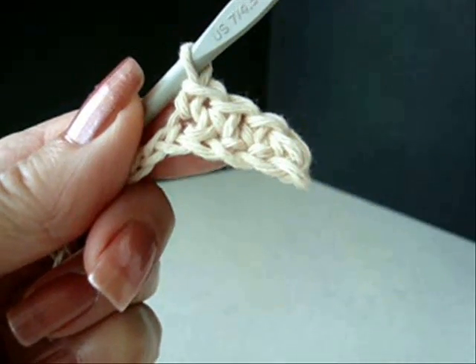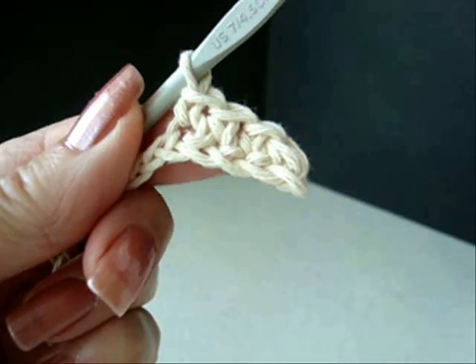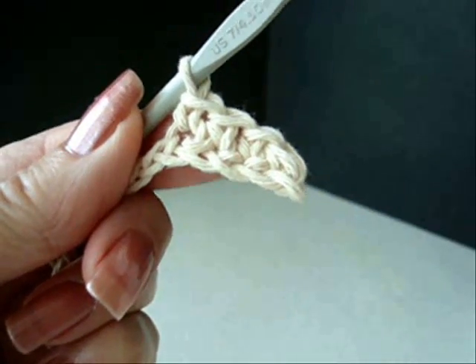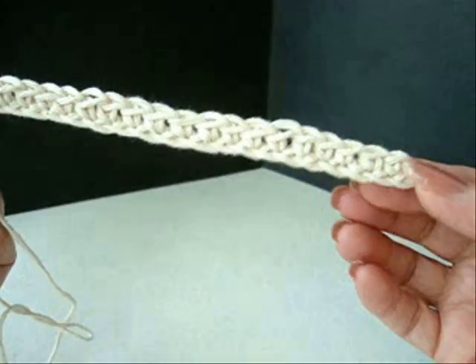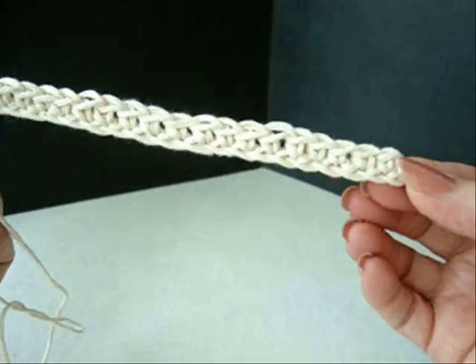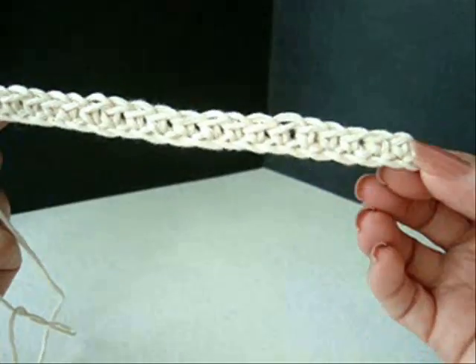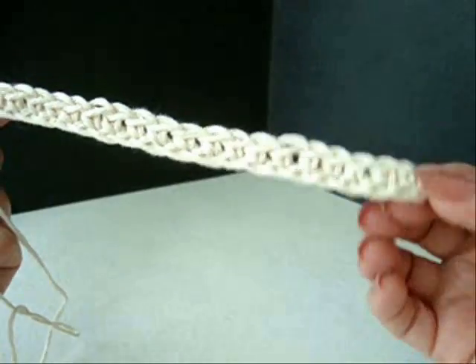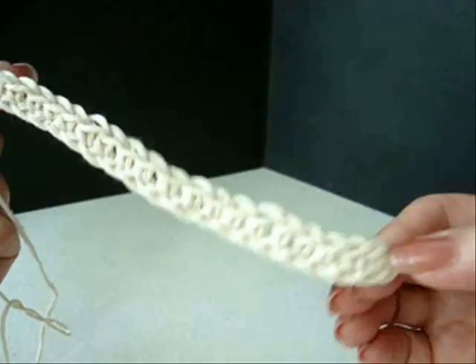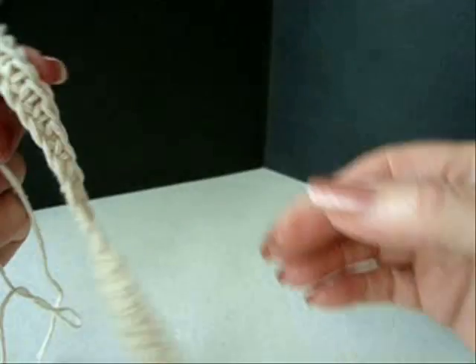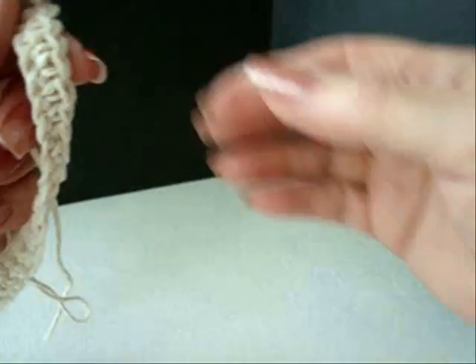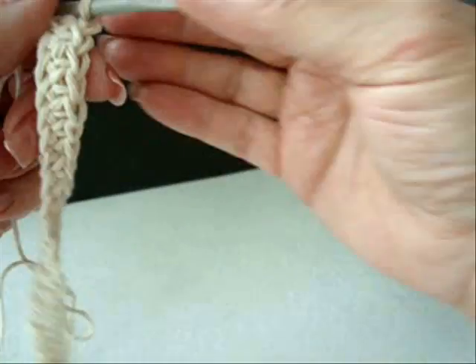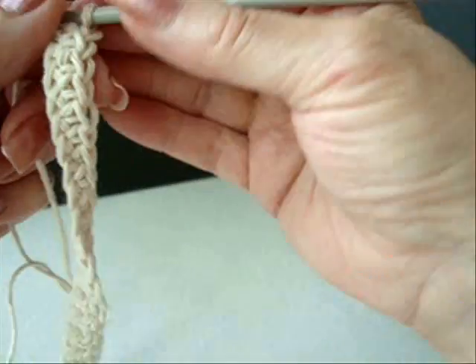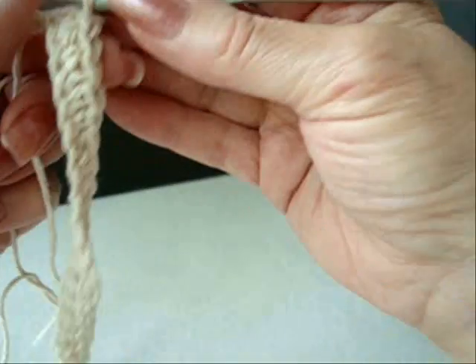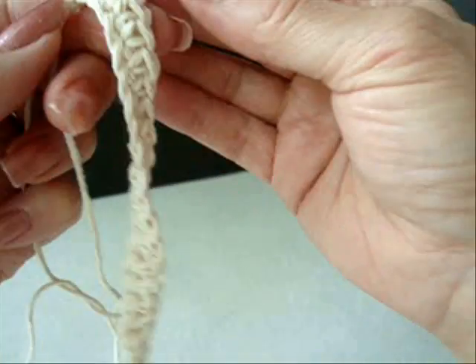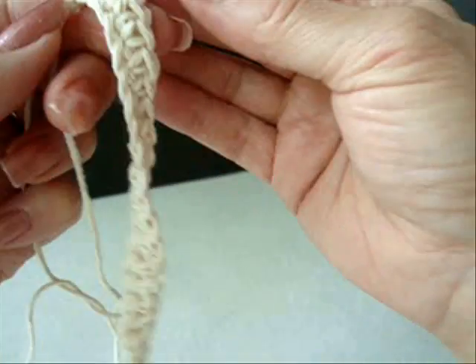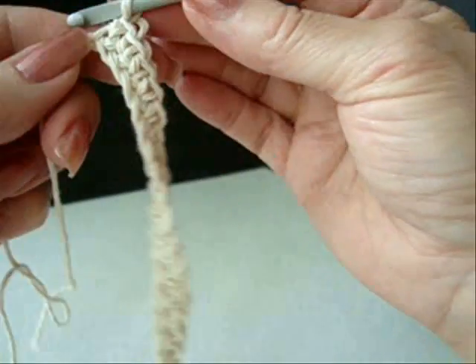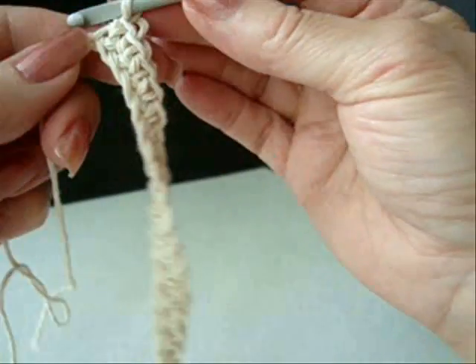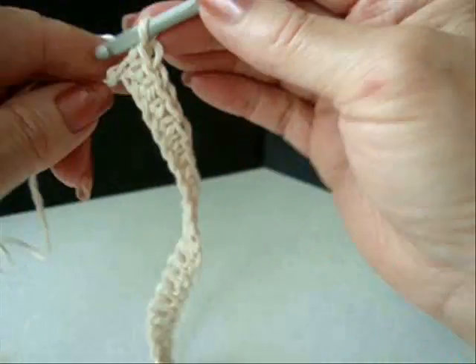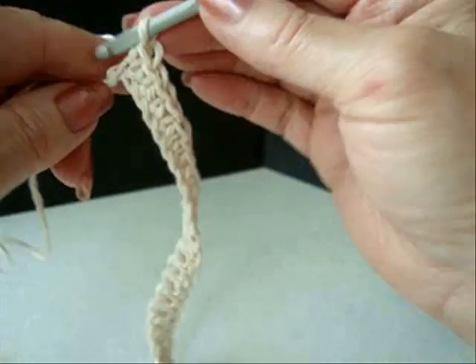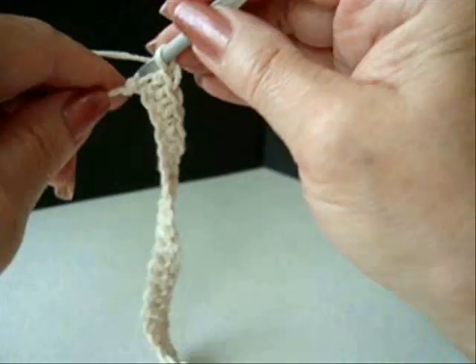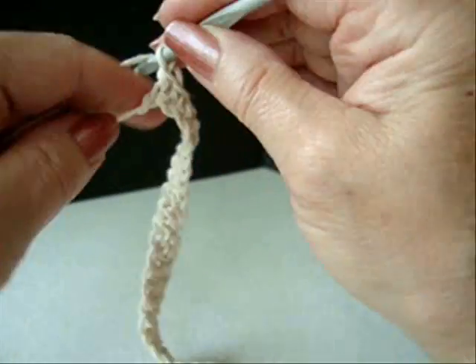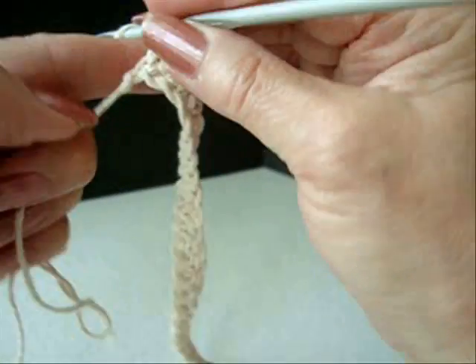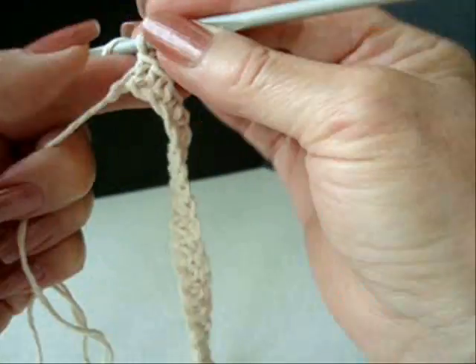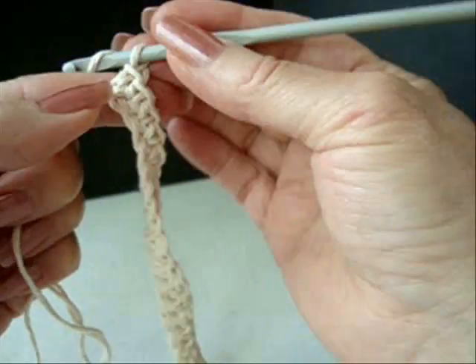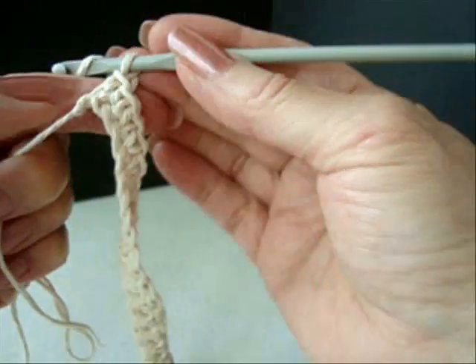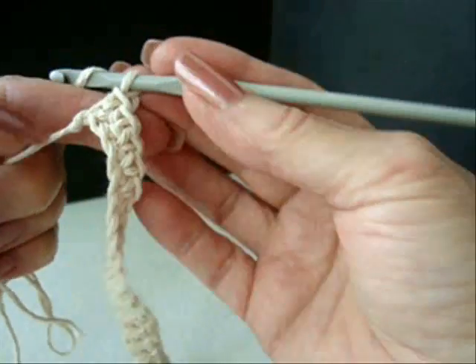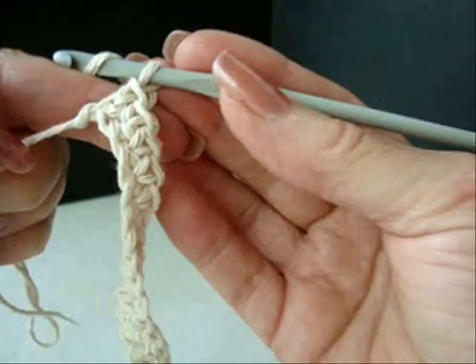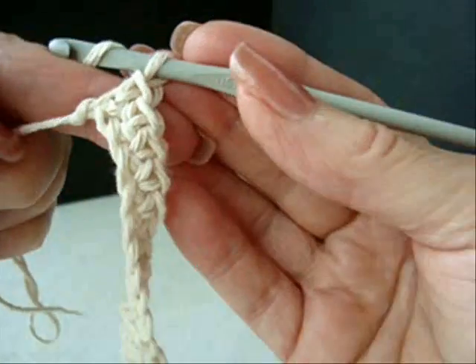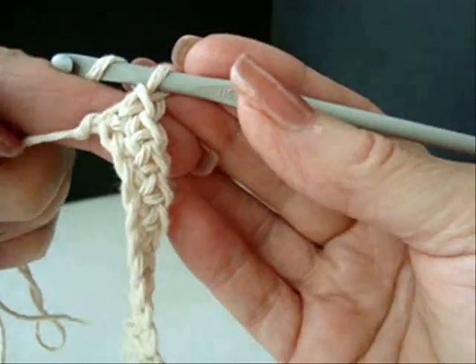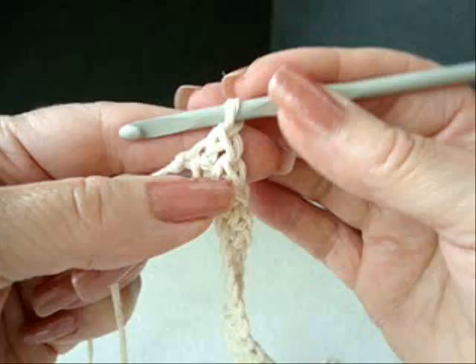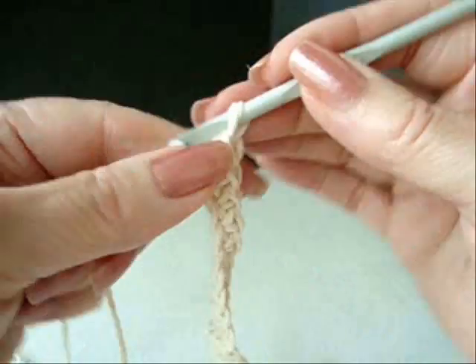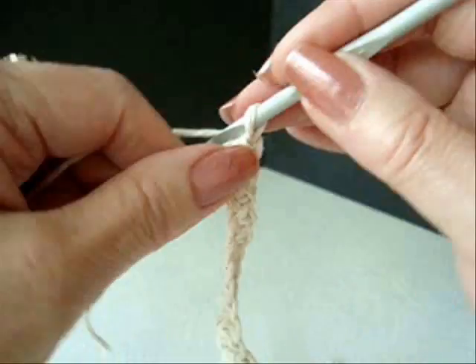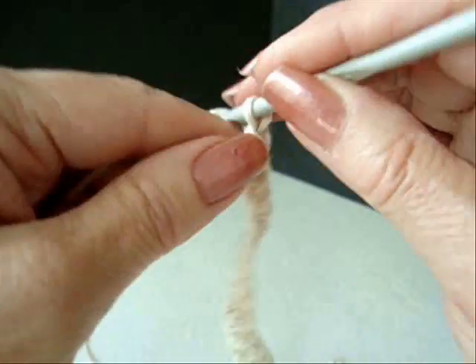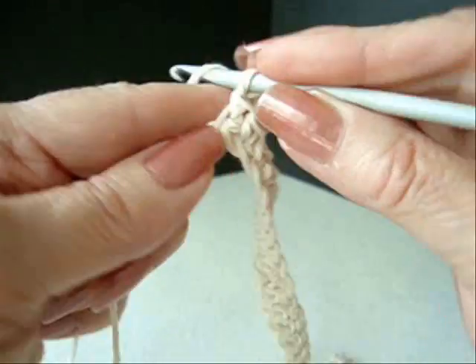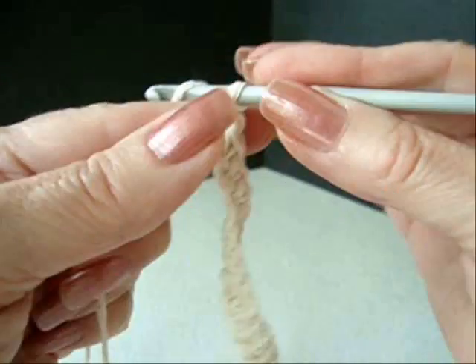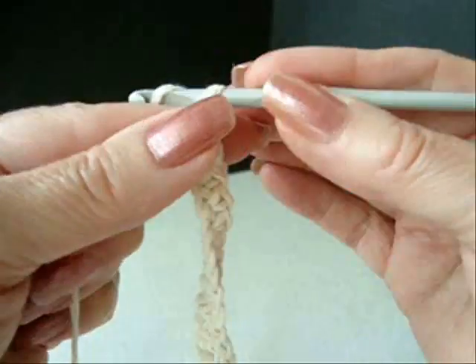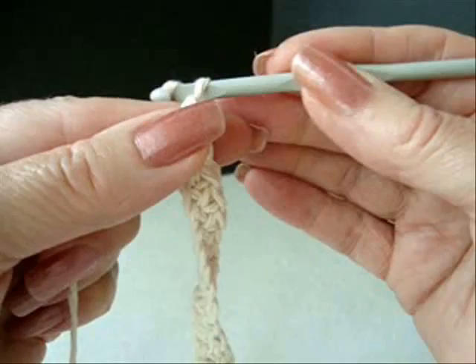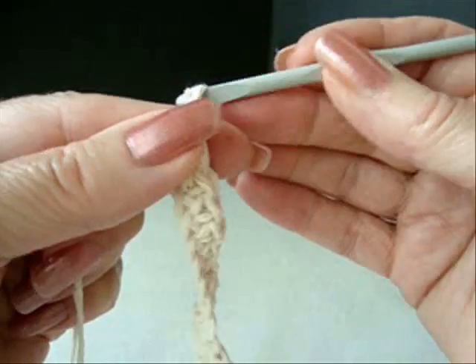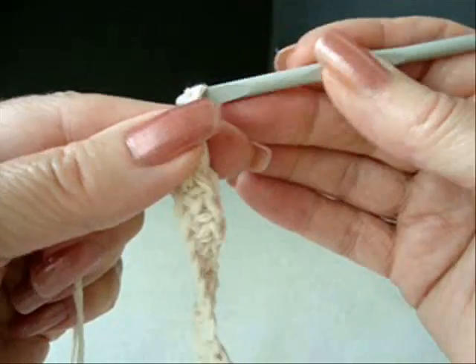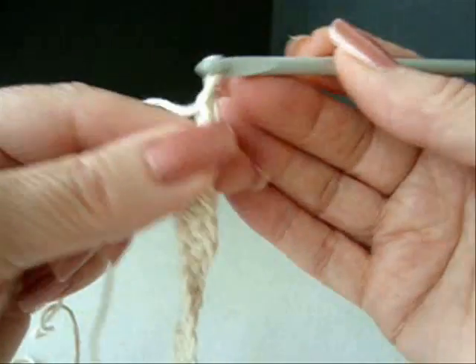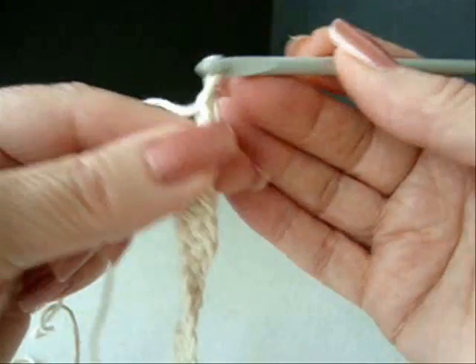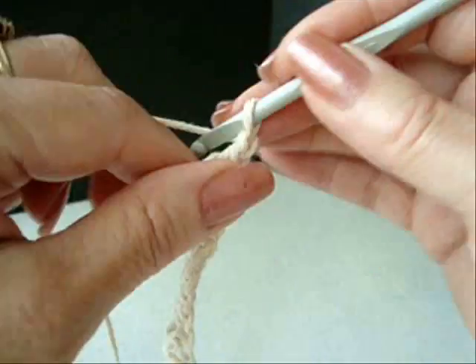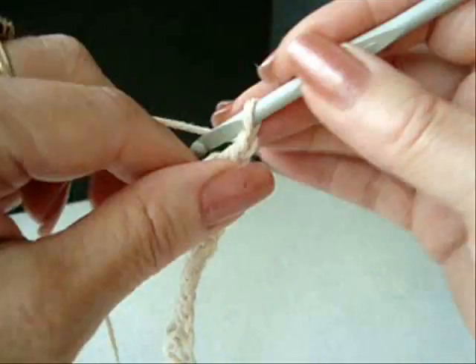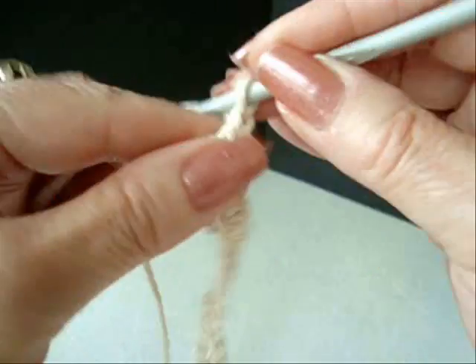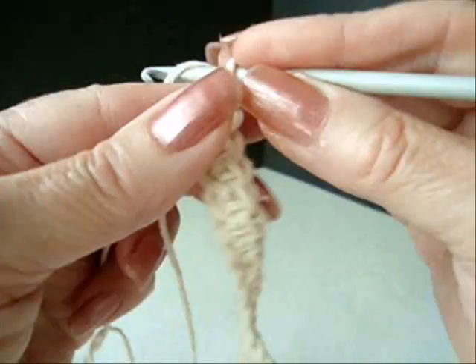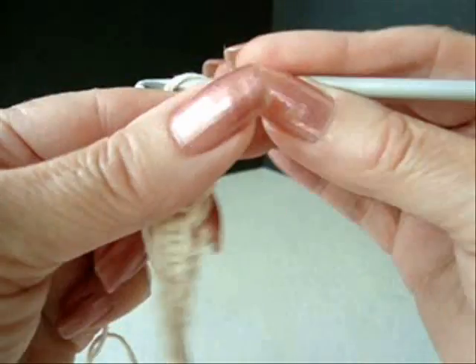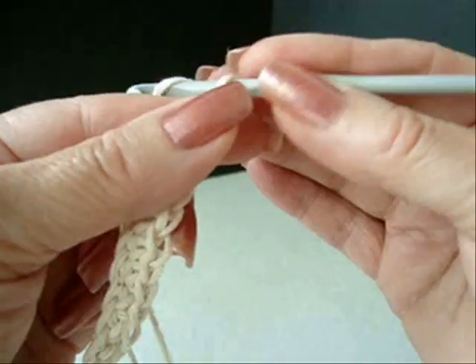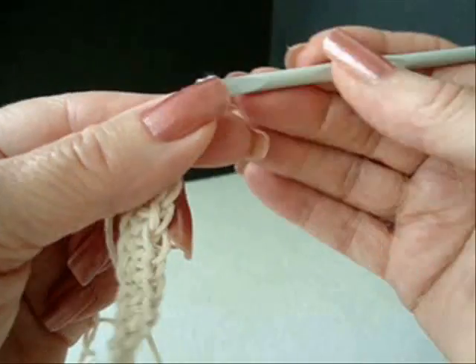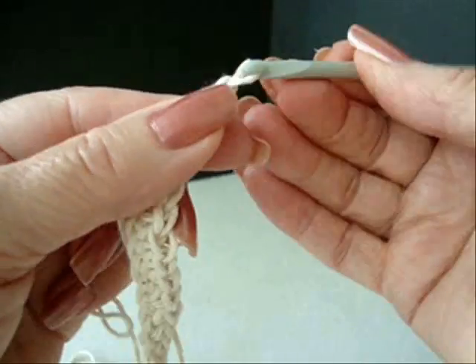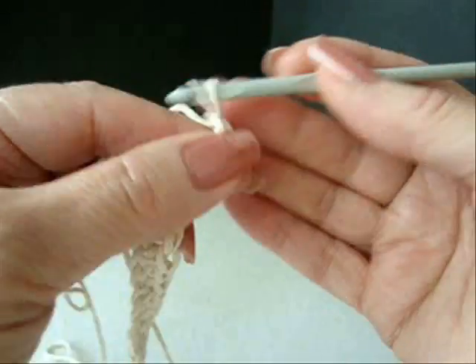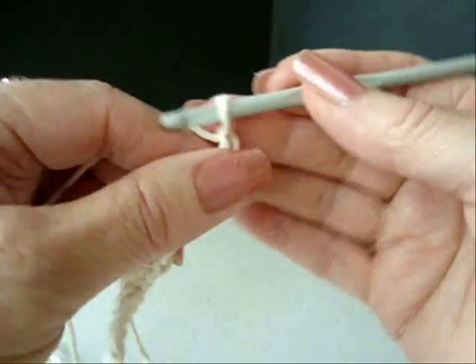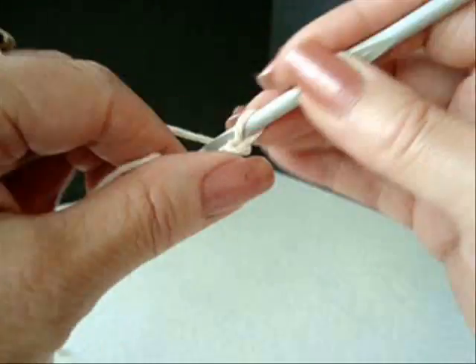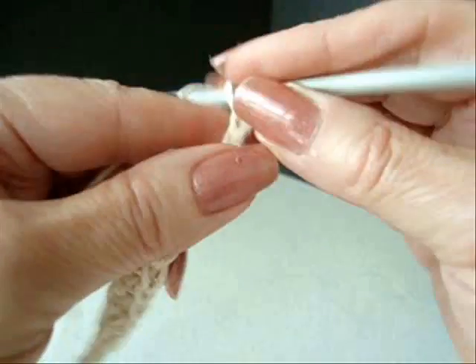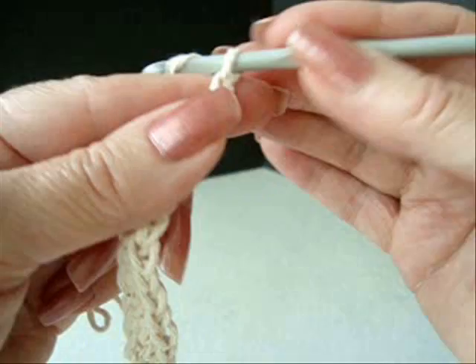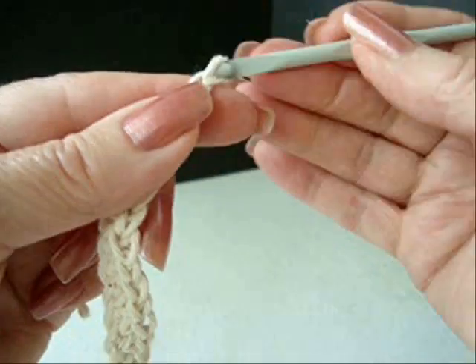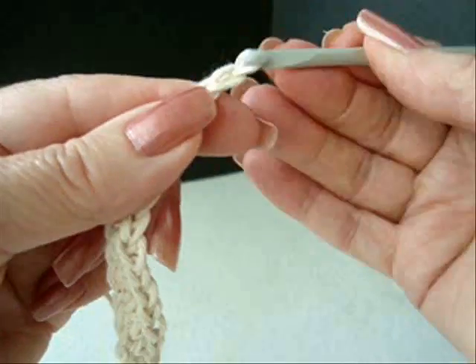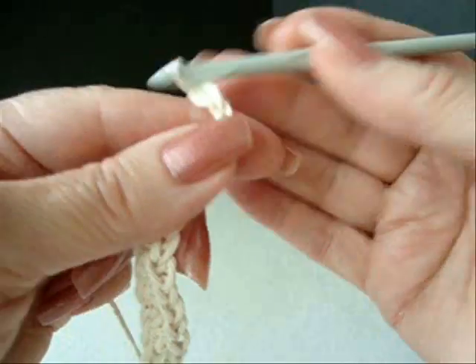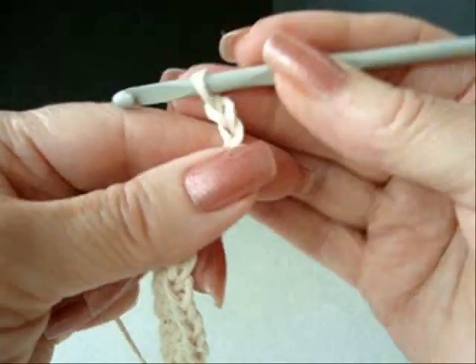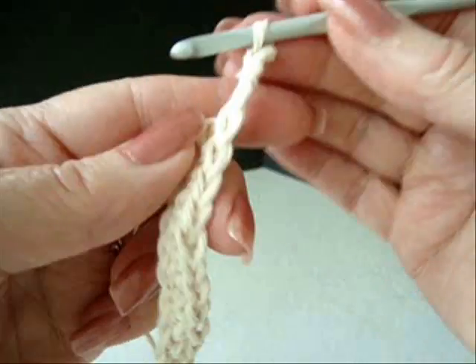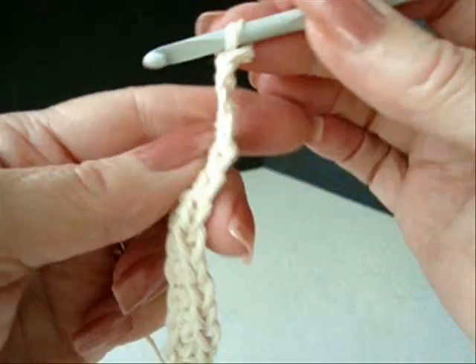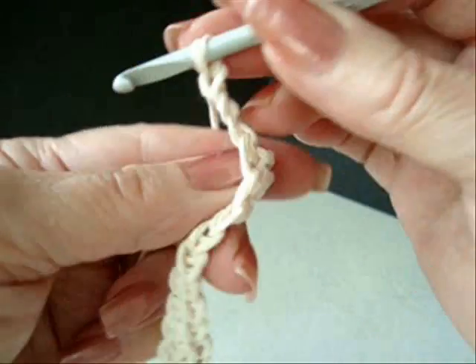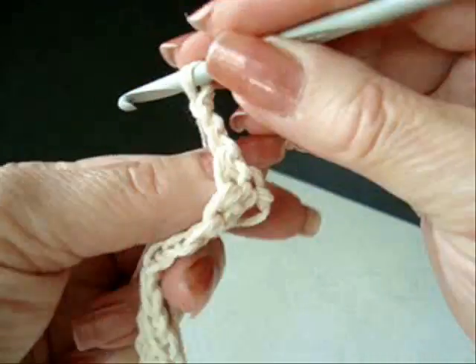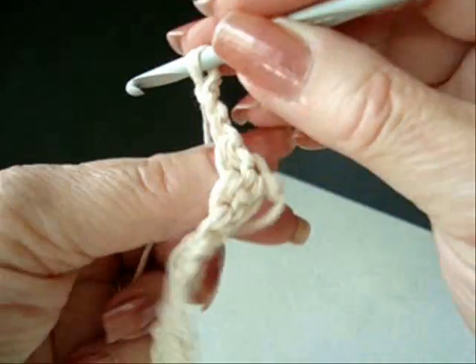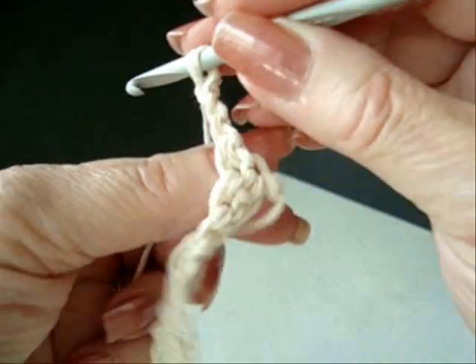I have single crocheted in each stitch of the chain. At the end of the row, chain 3 and turn.